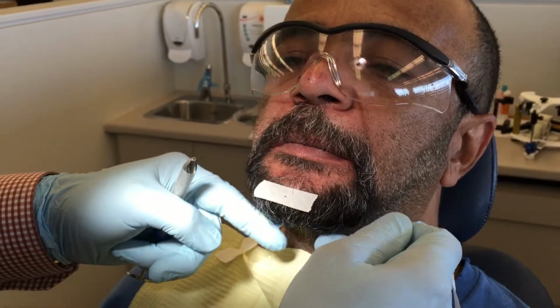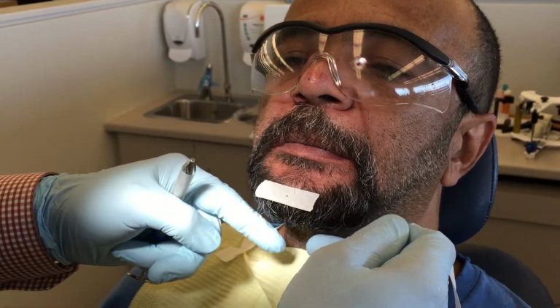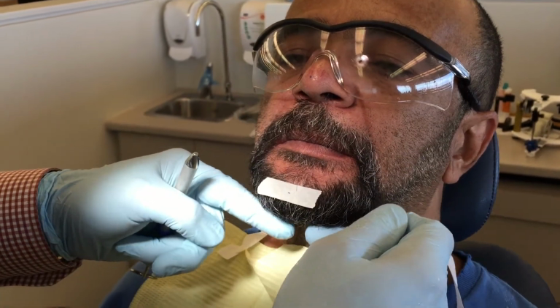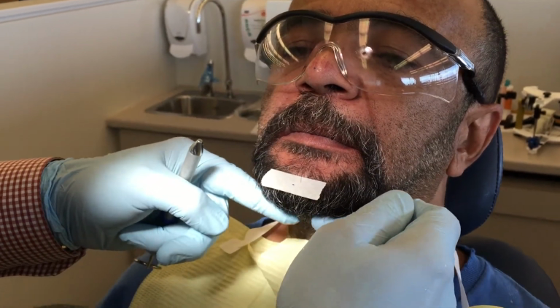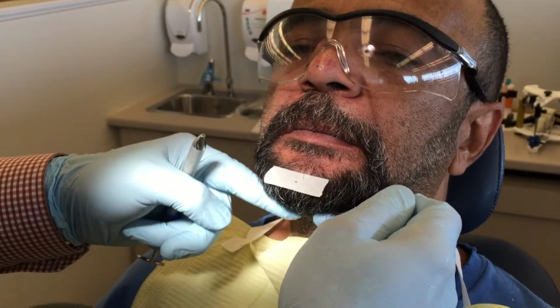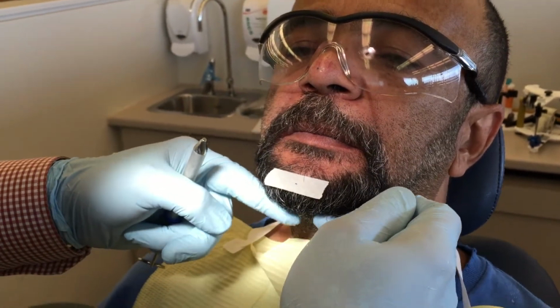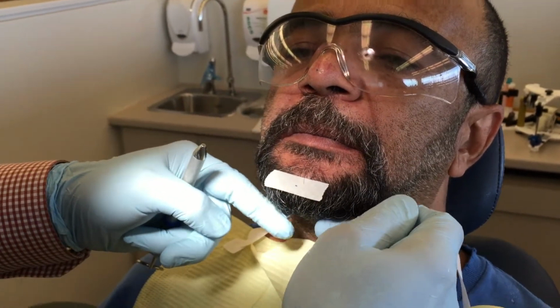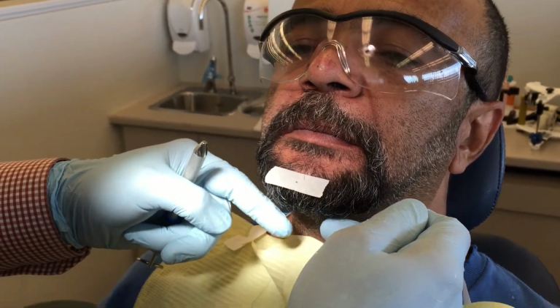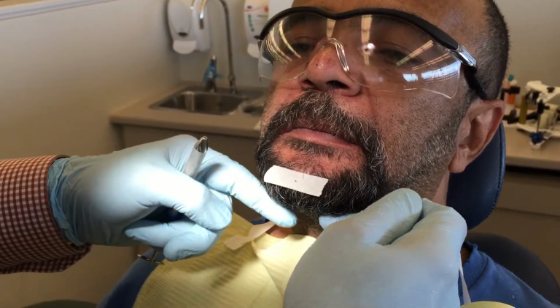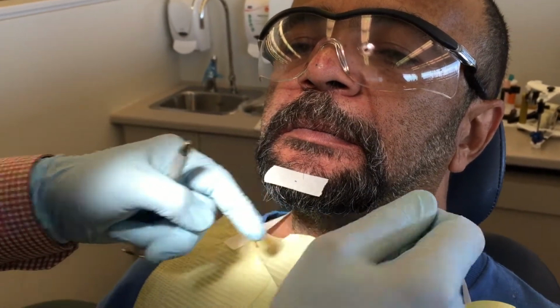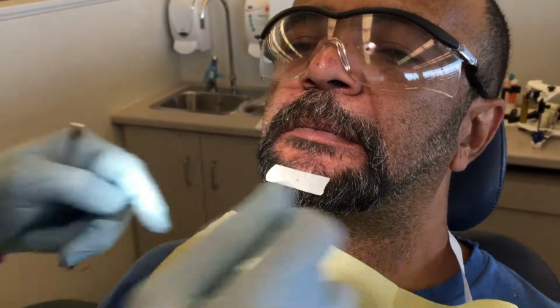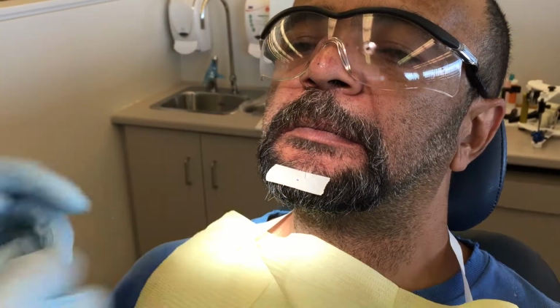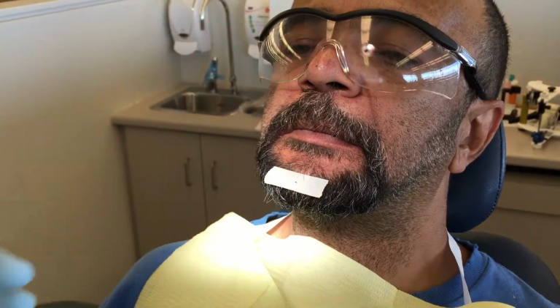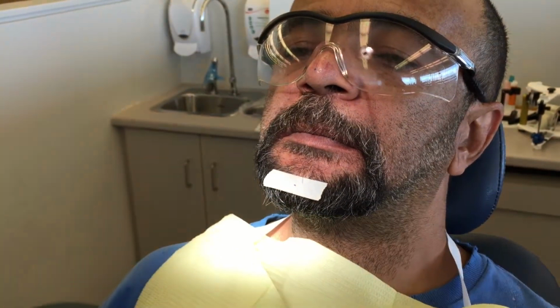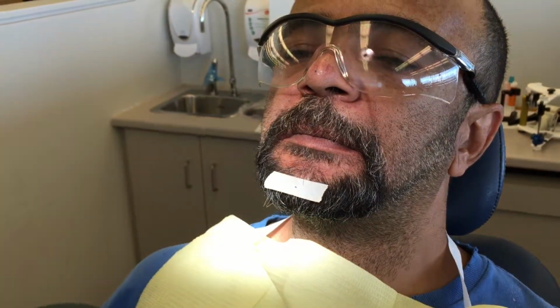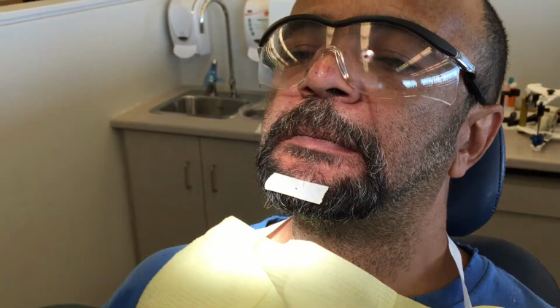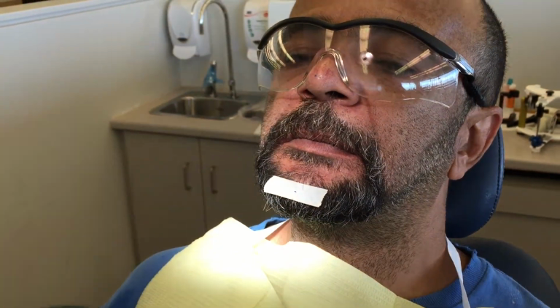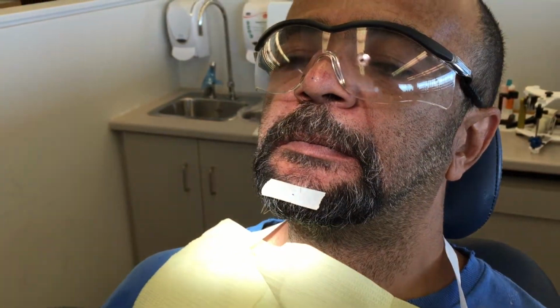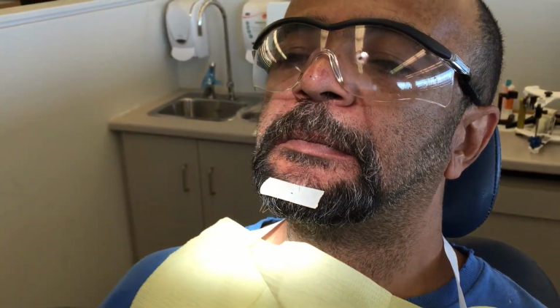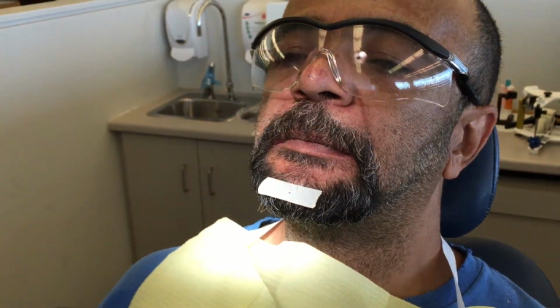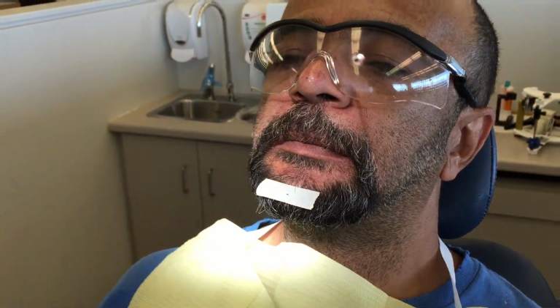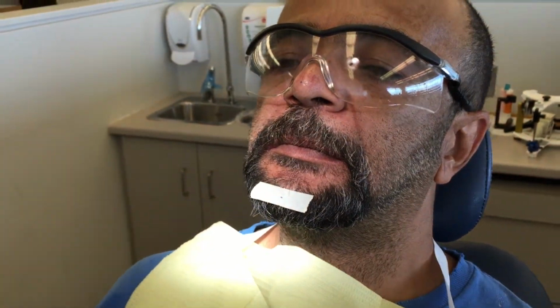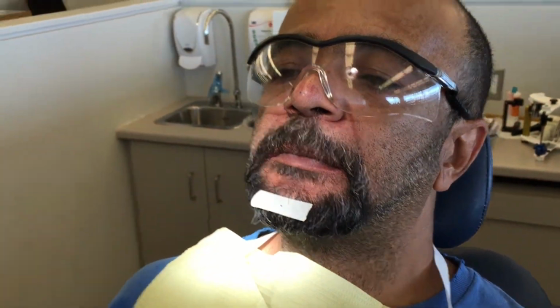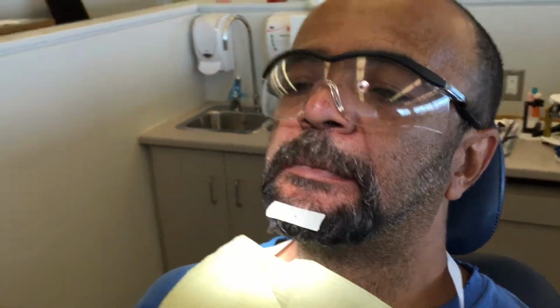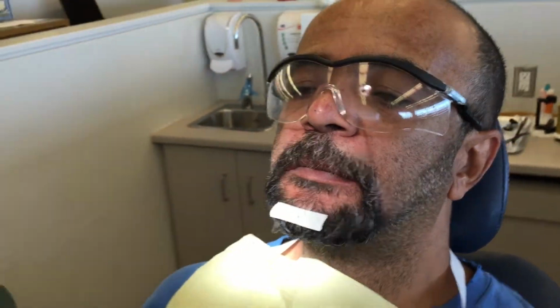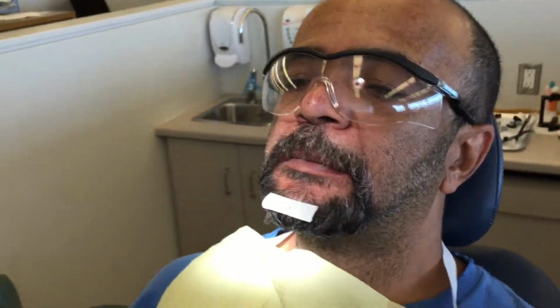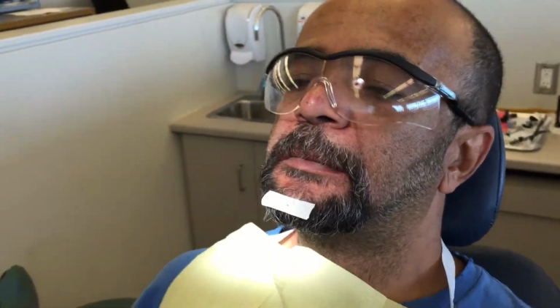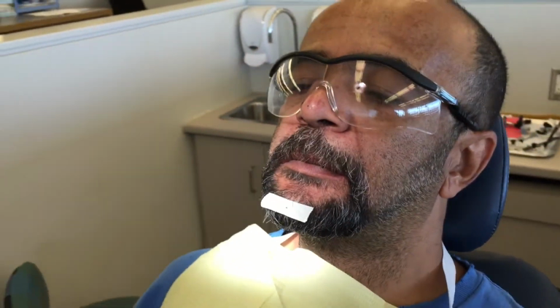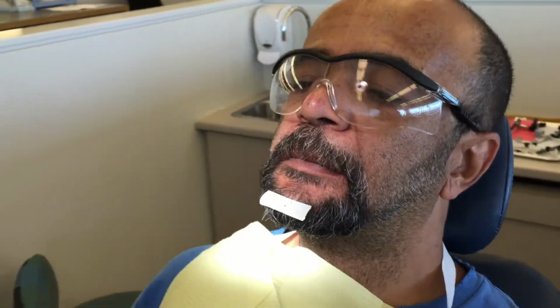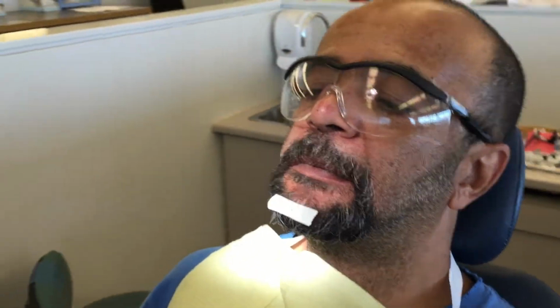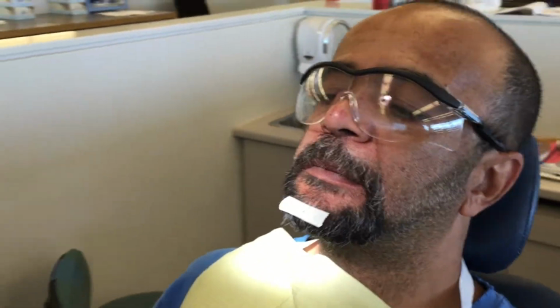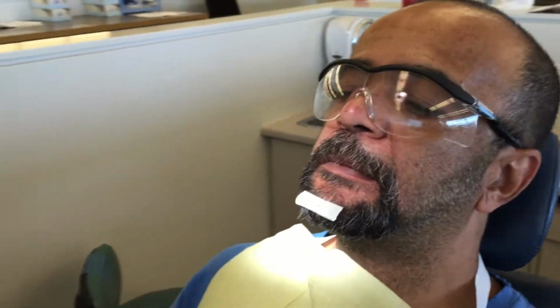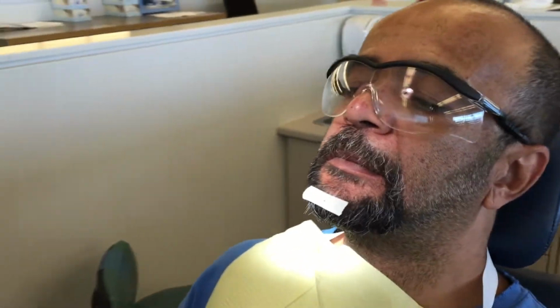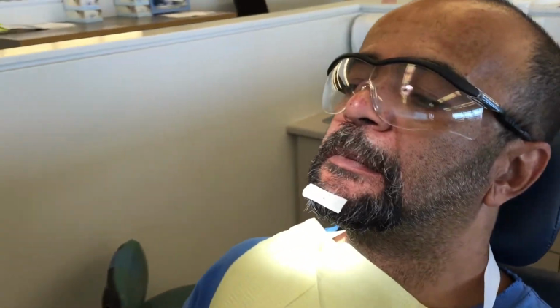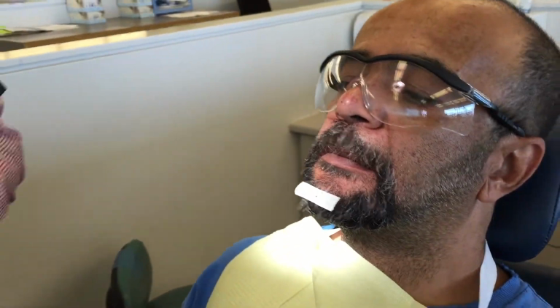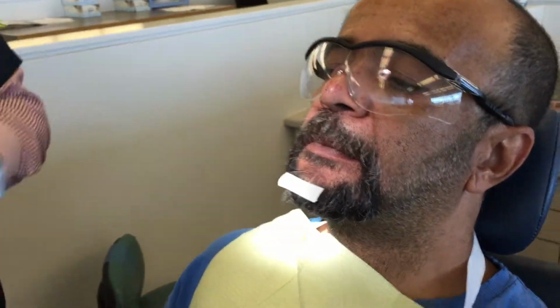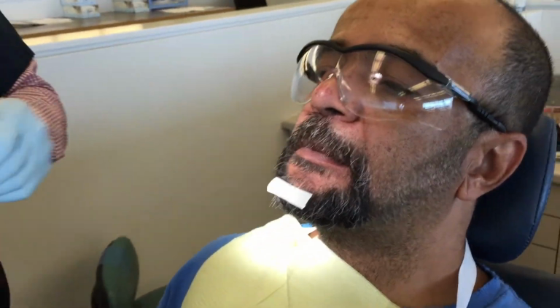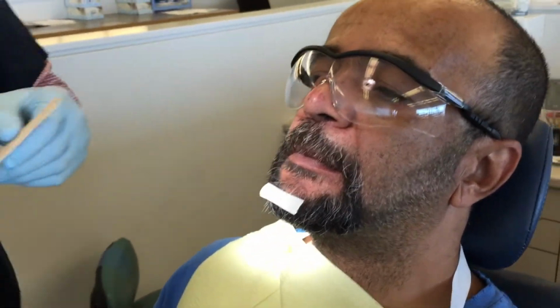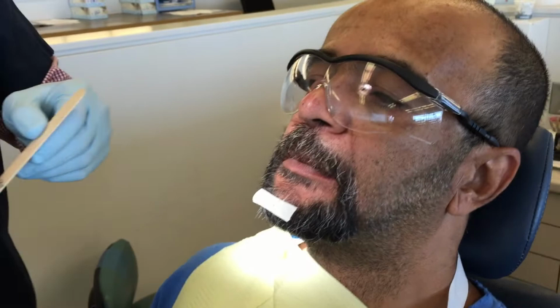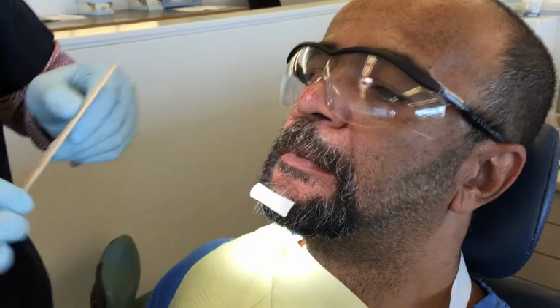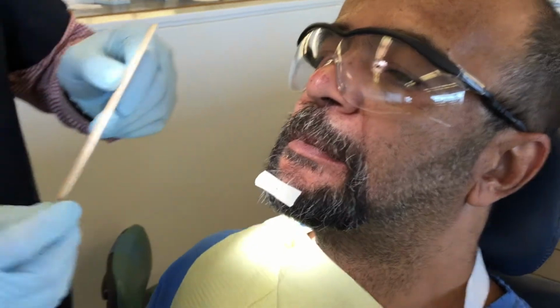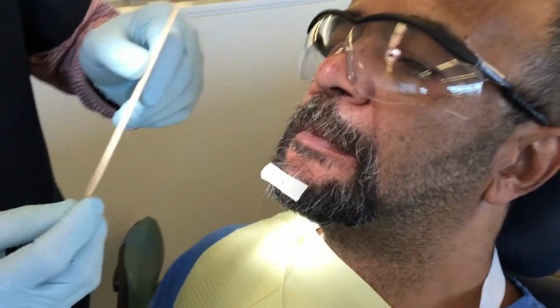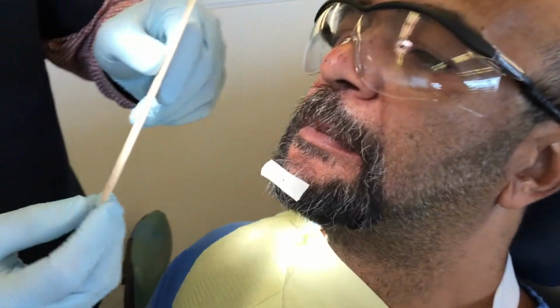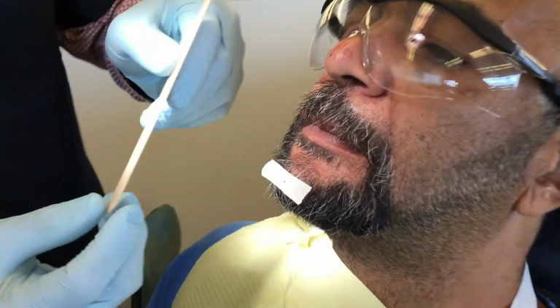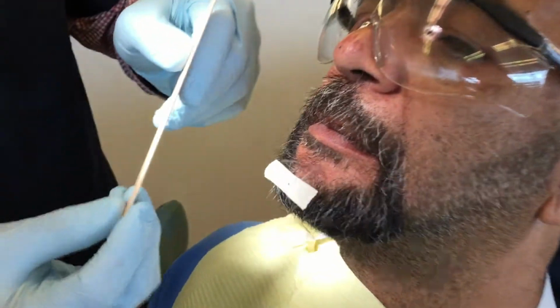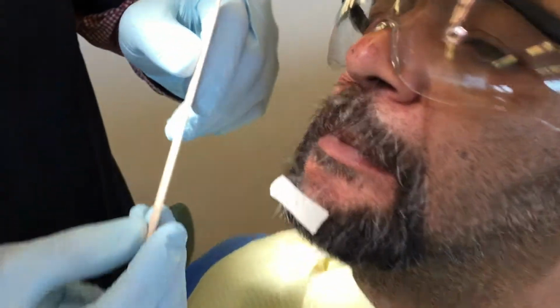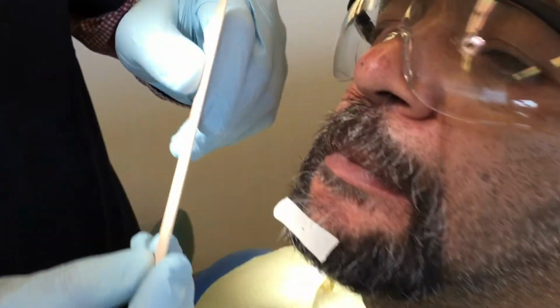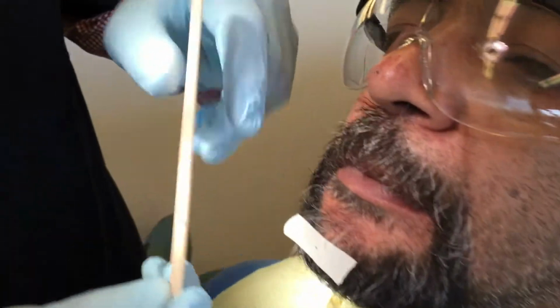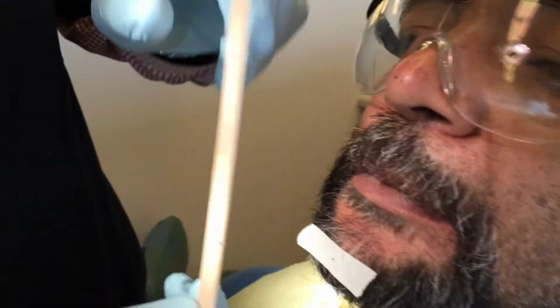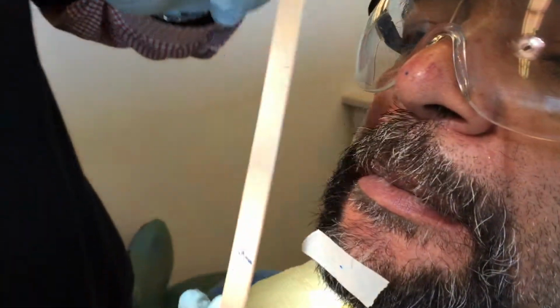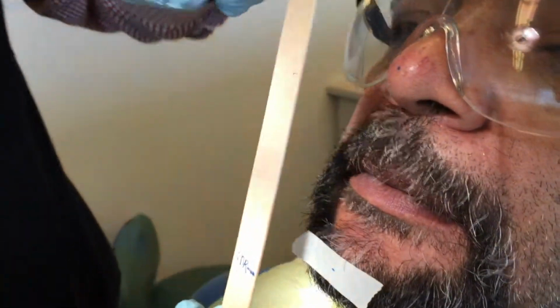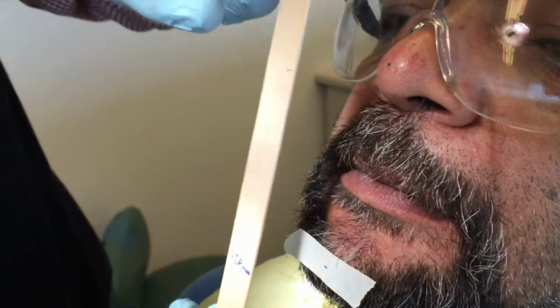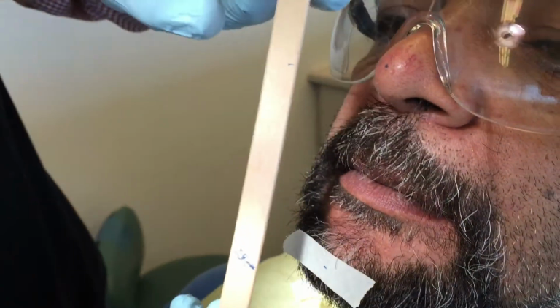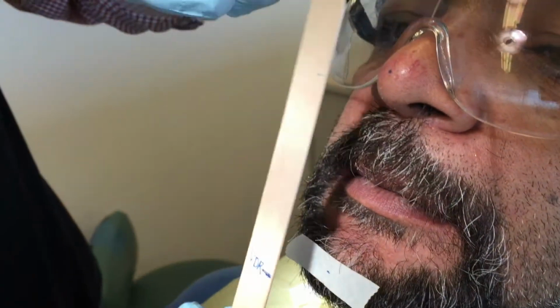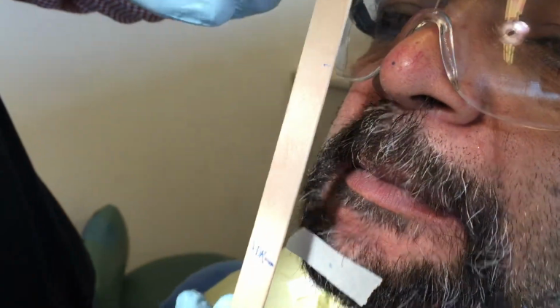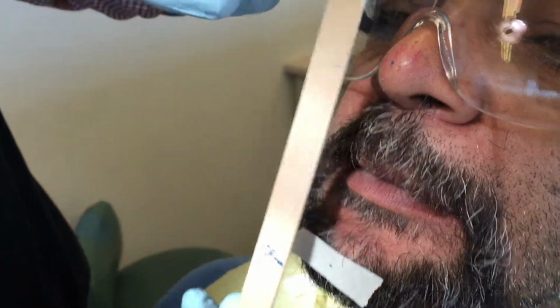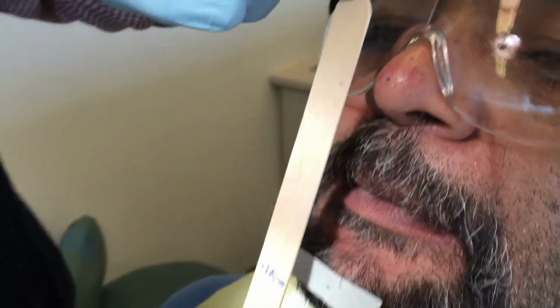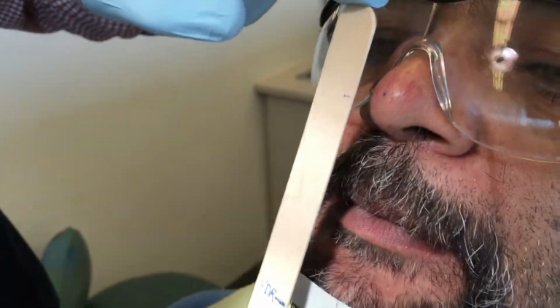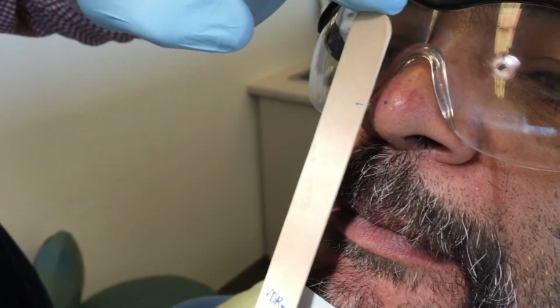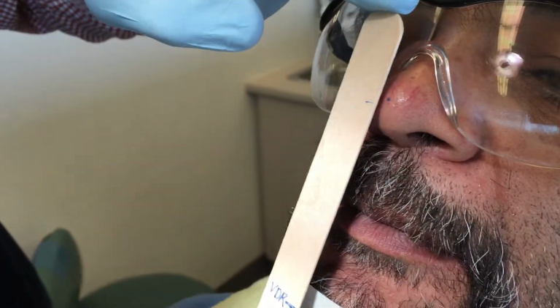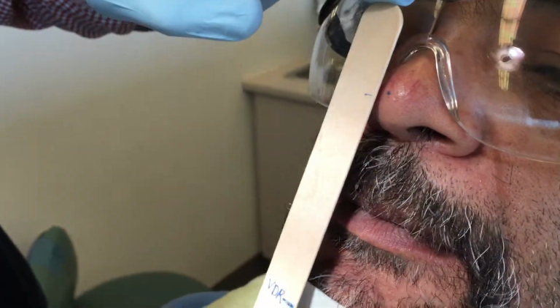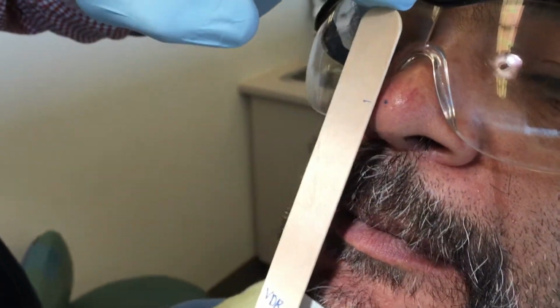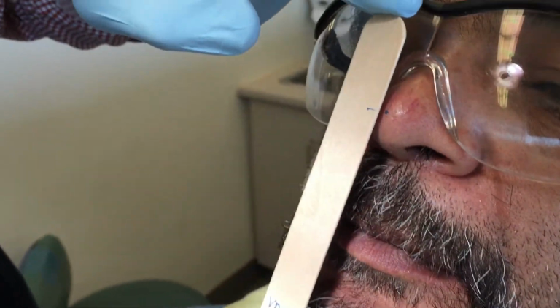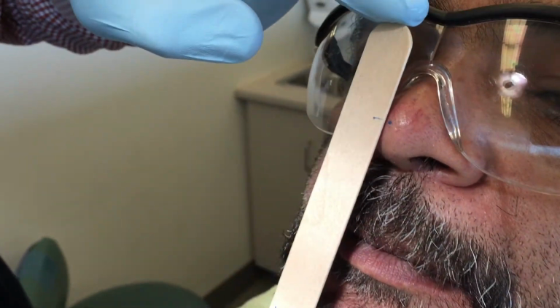Just gently hold it there, and I'm going to use my tongue depressor here and see how far off I am.